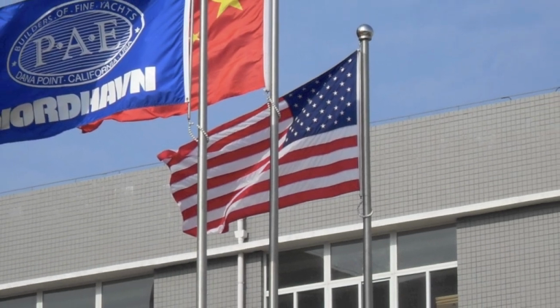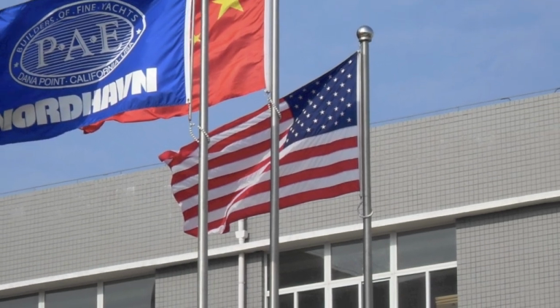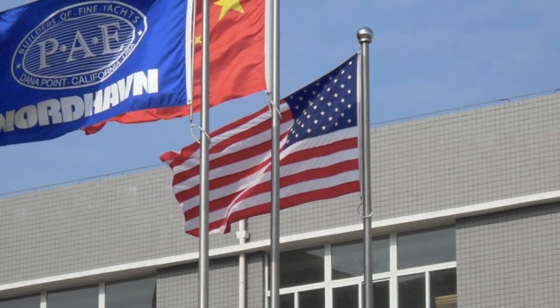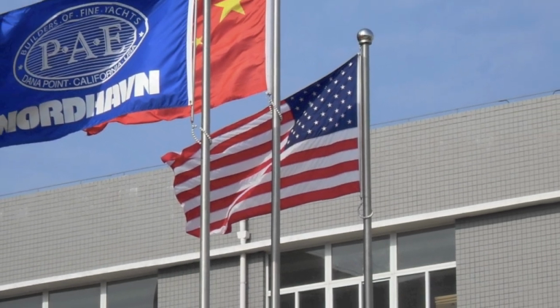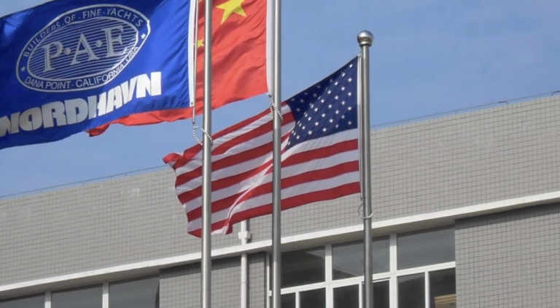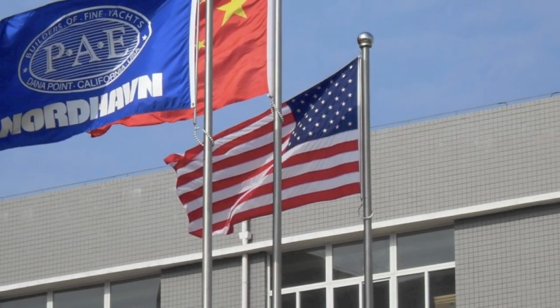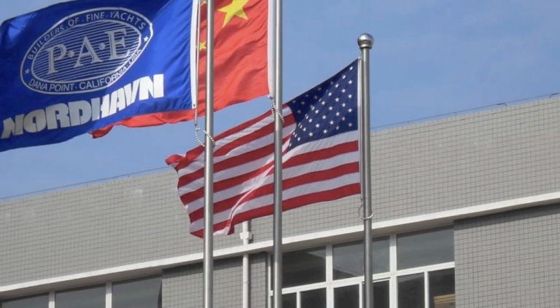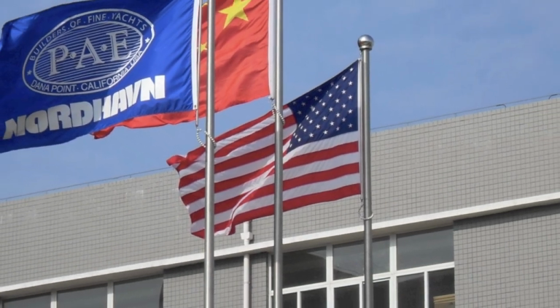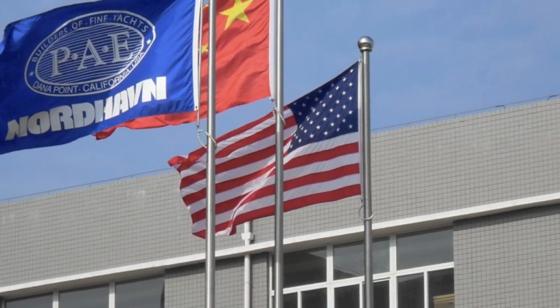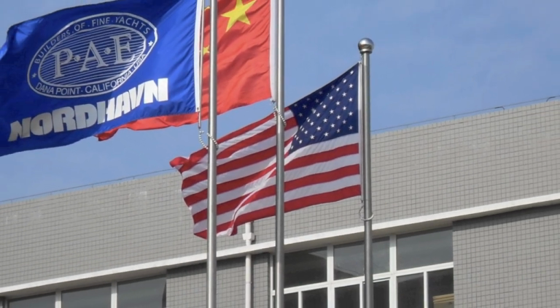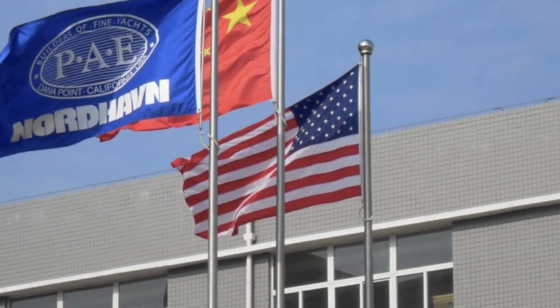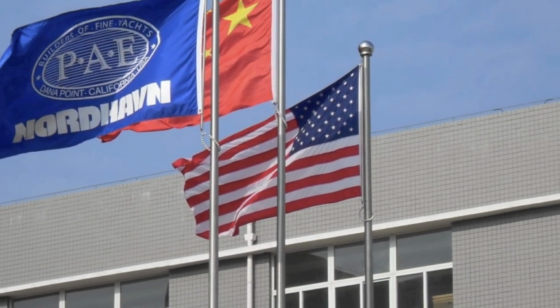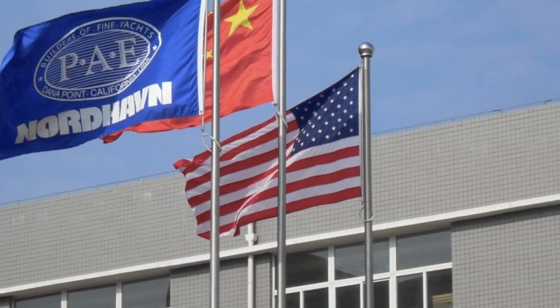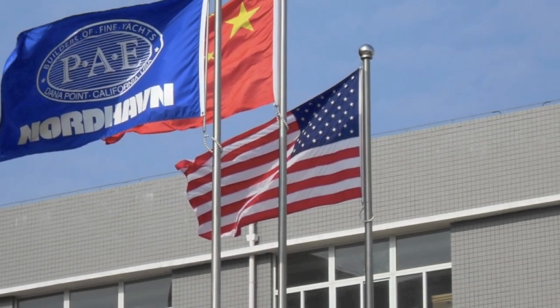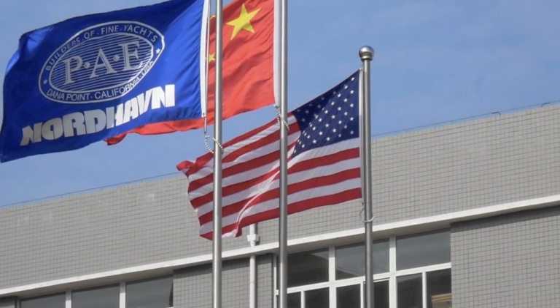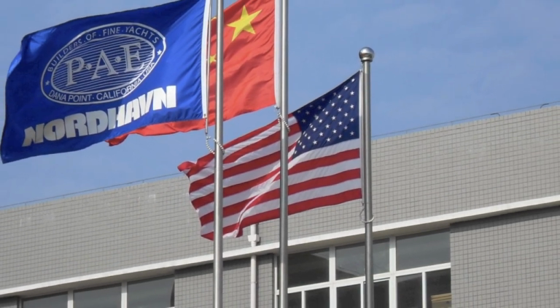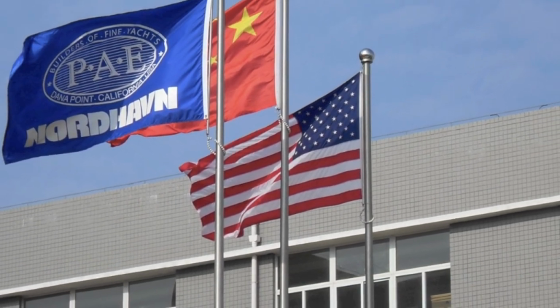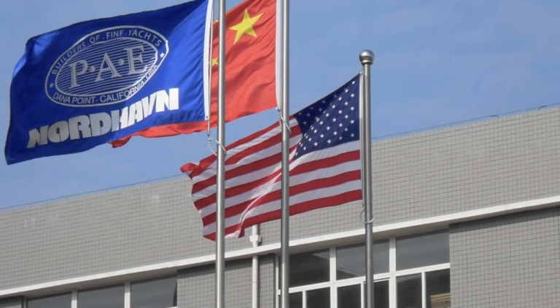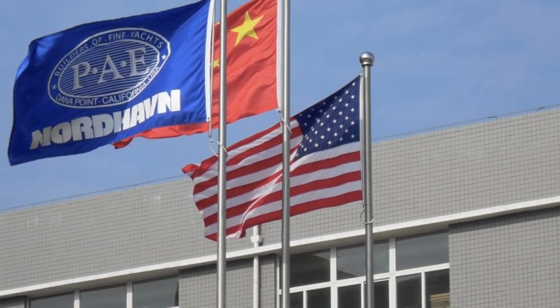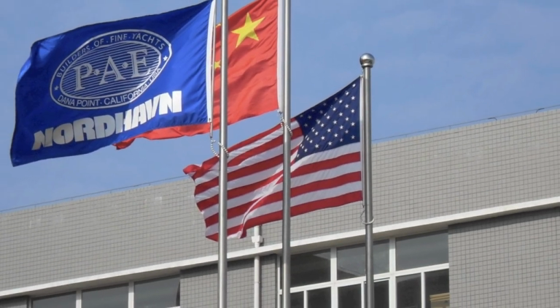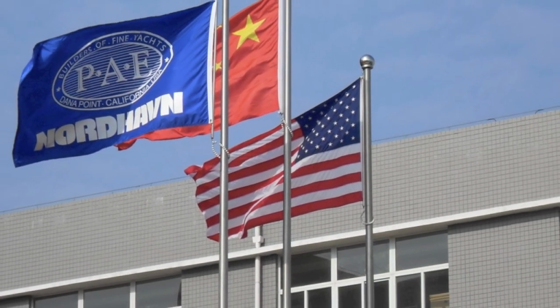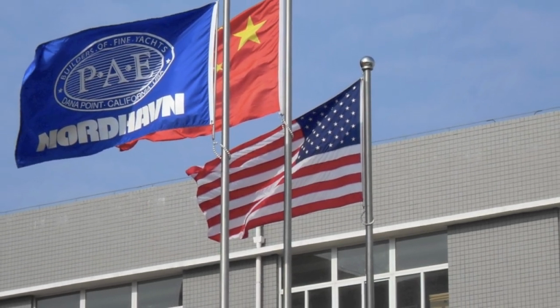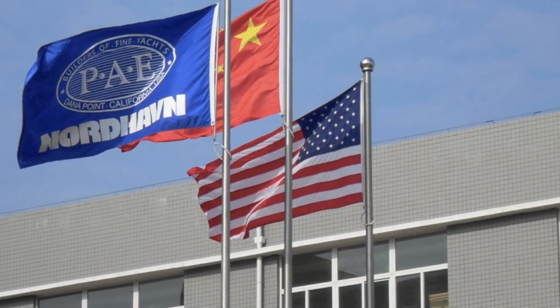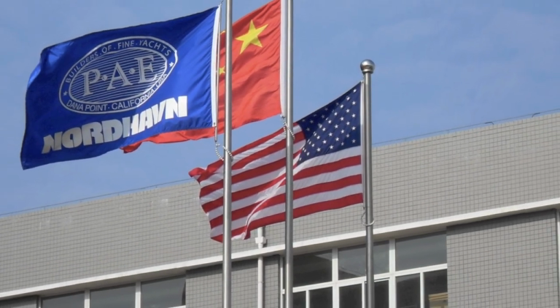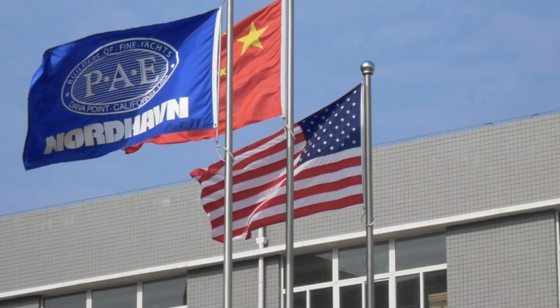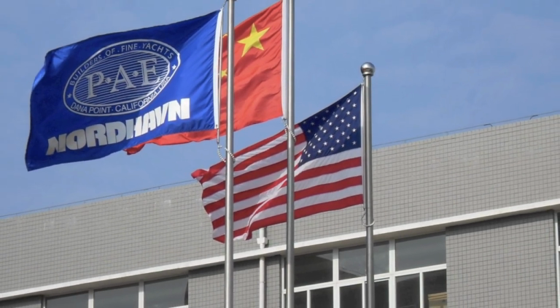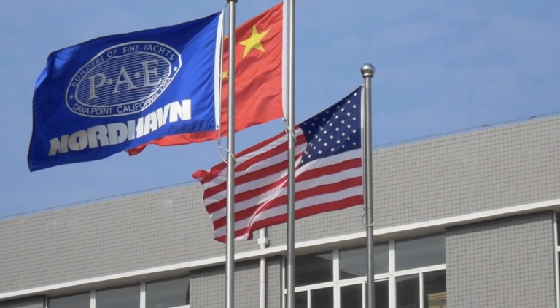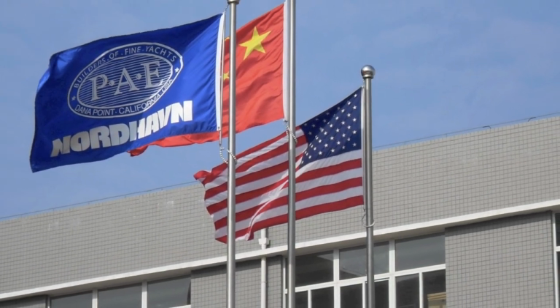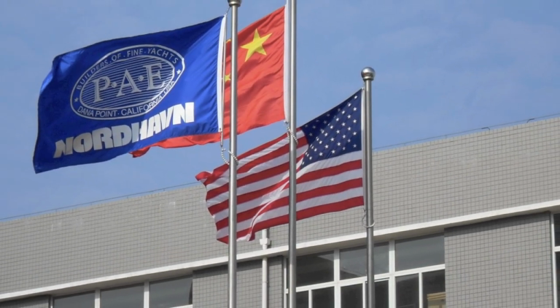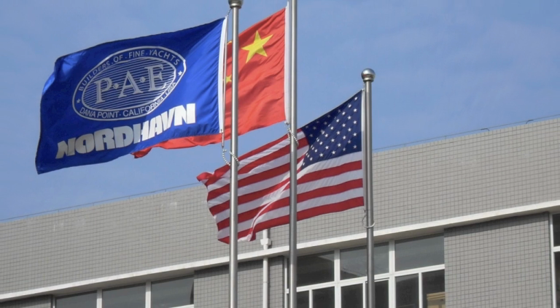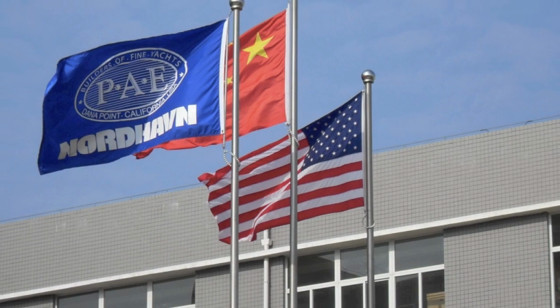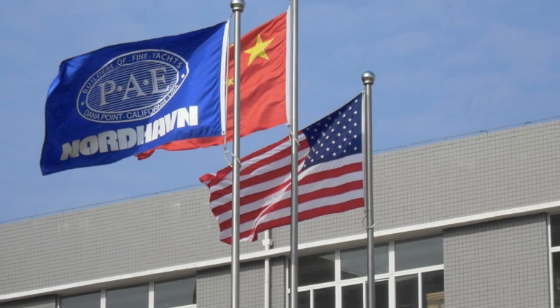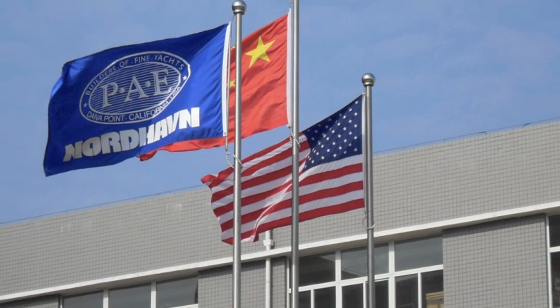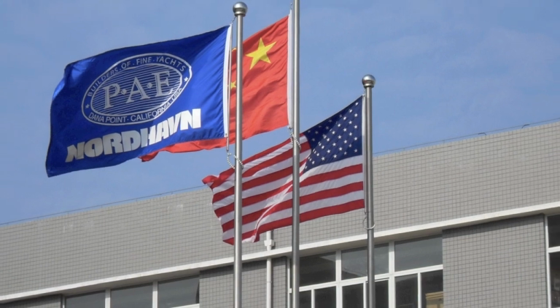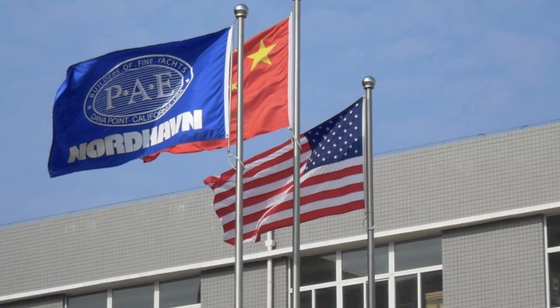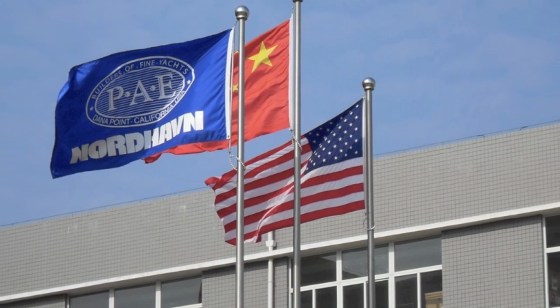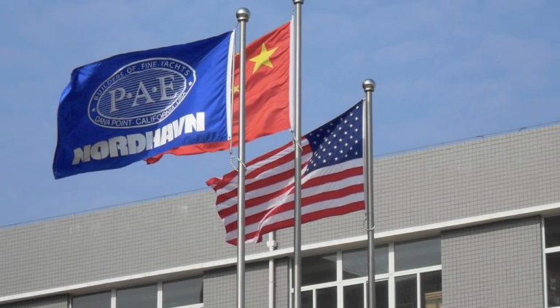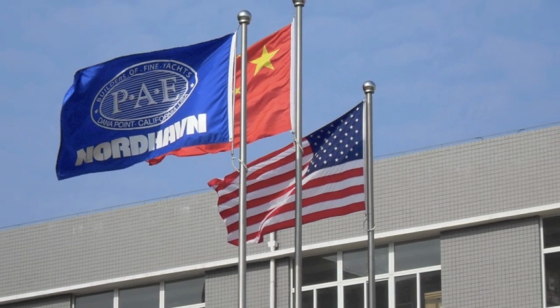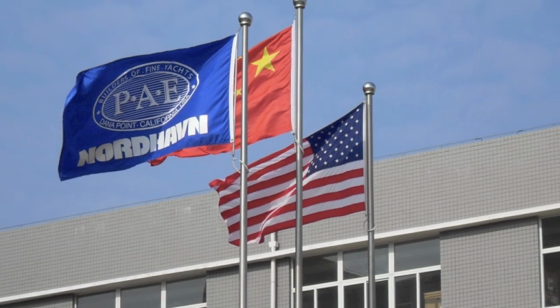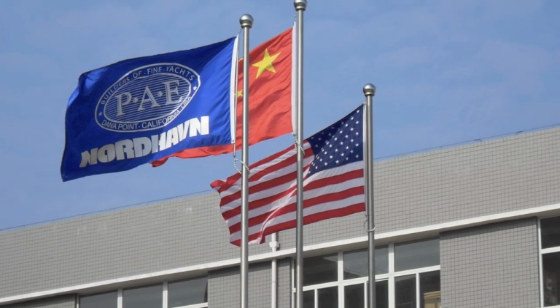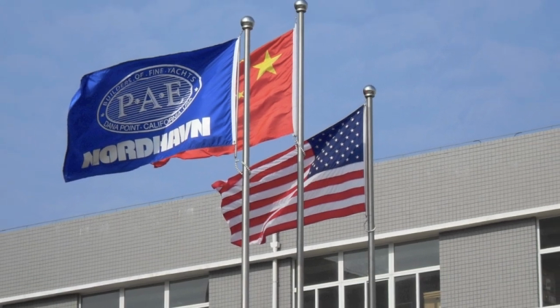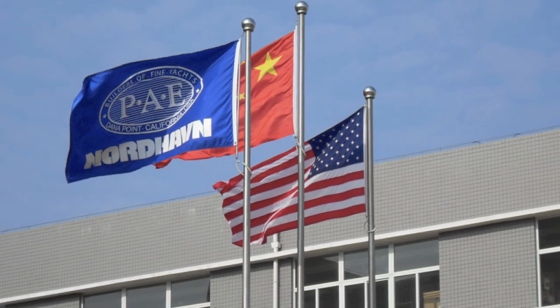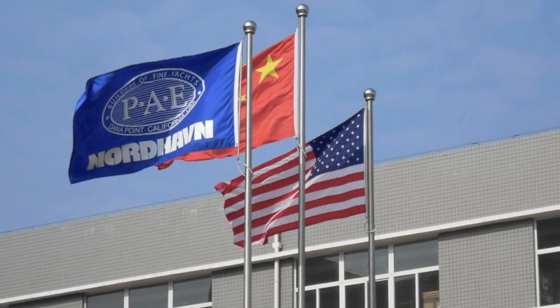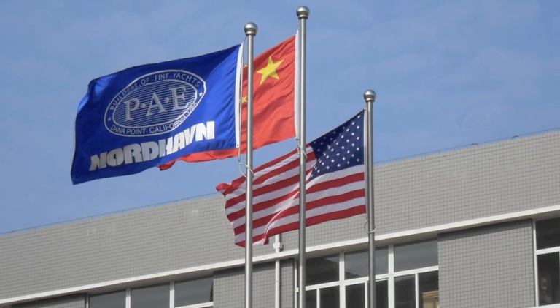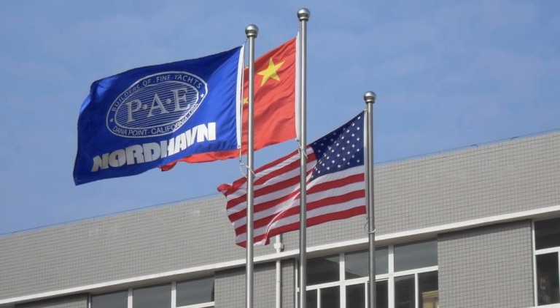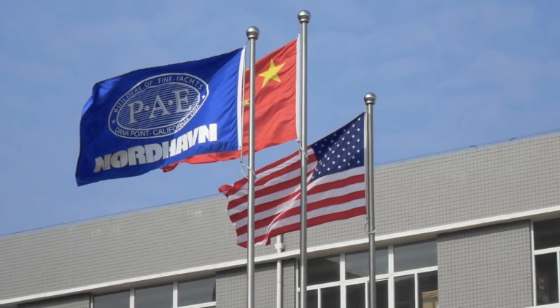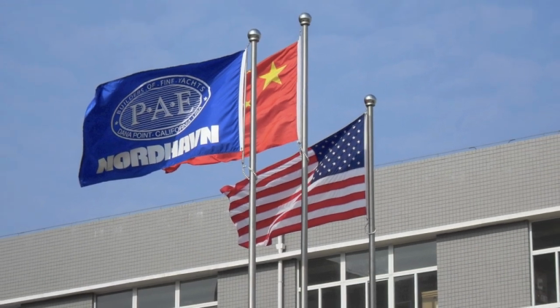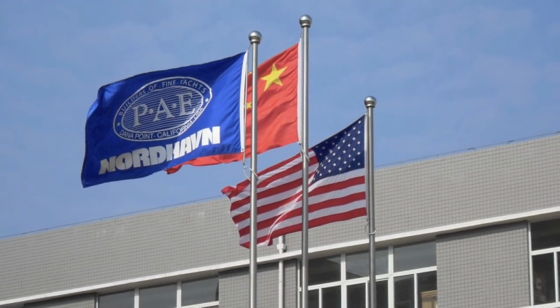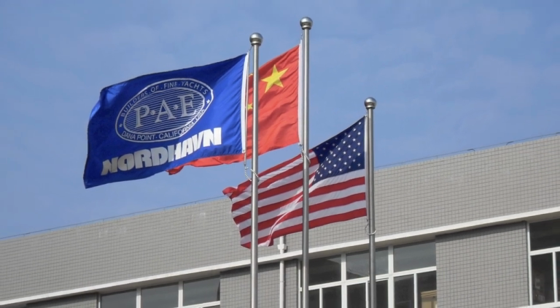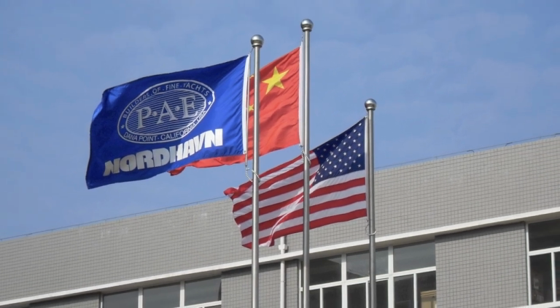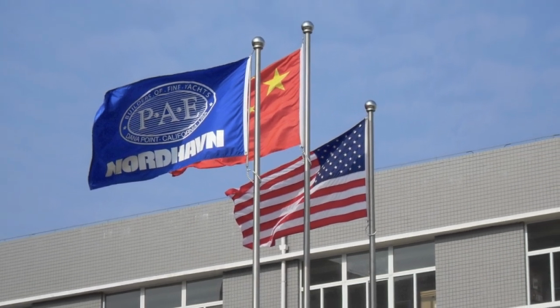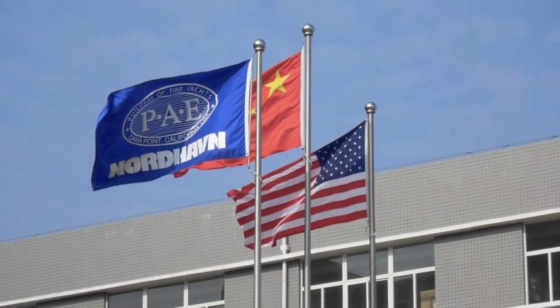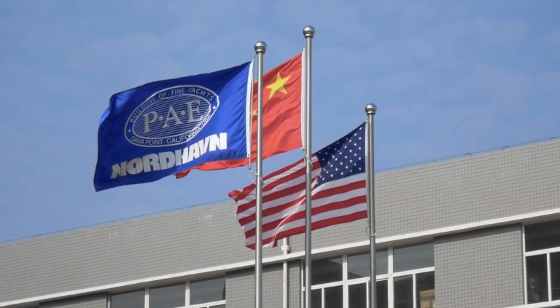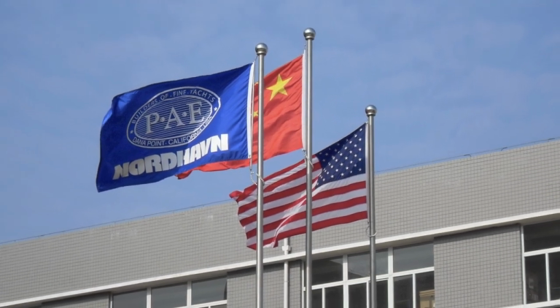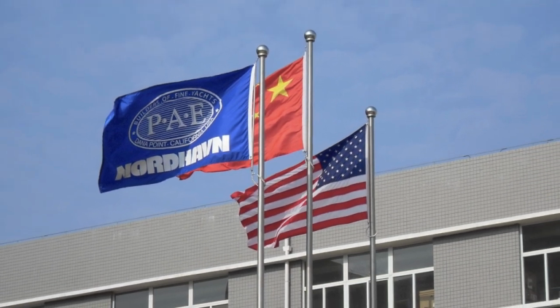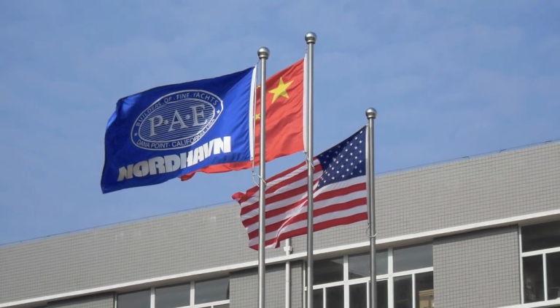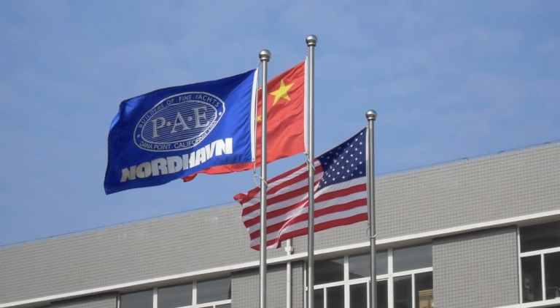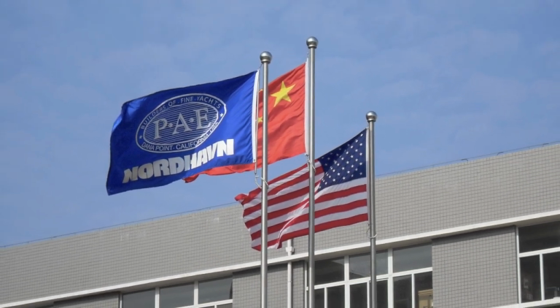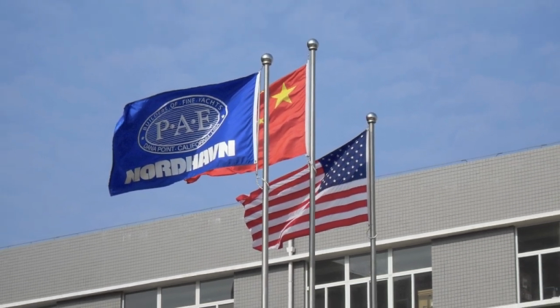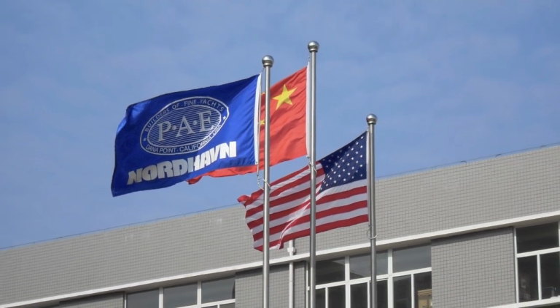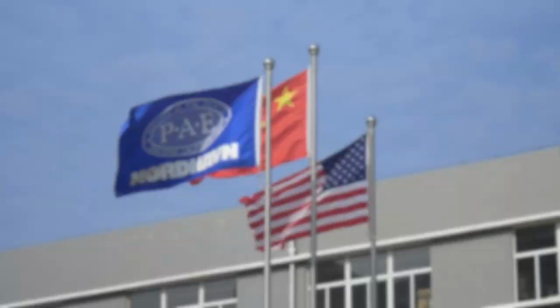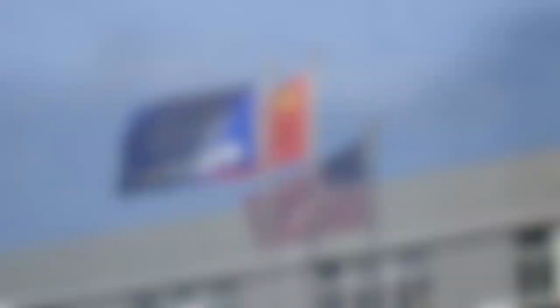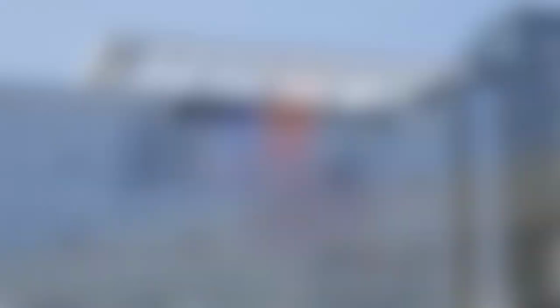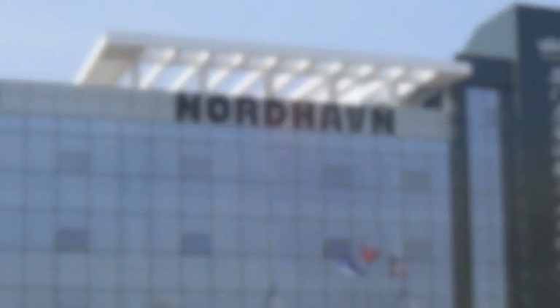Hi, I'm Jim Leishman, Vice President and Co-Owner and Co-Founder of Pacific Asian Enterprises.